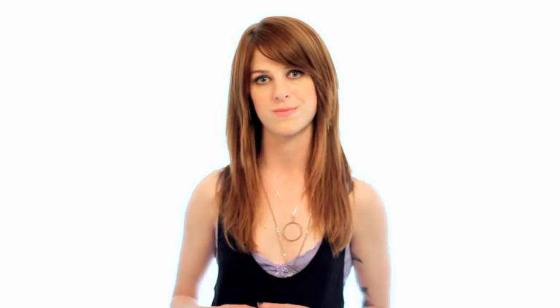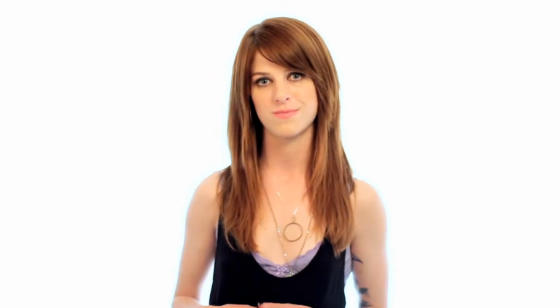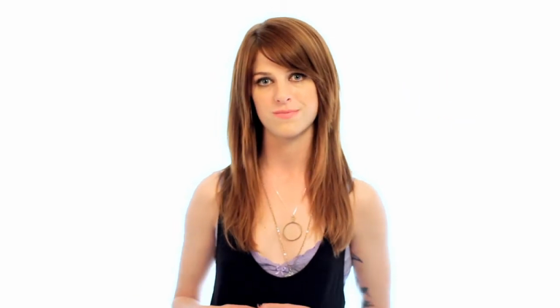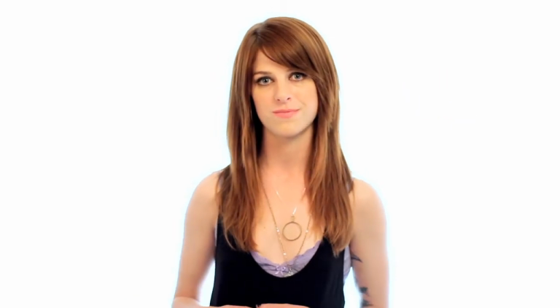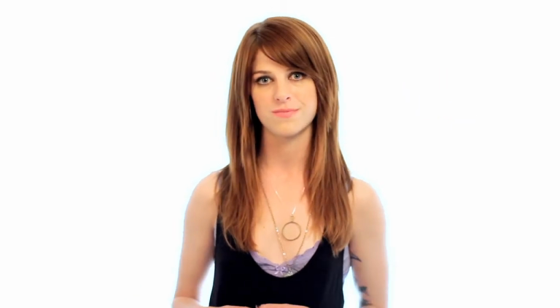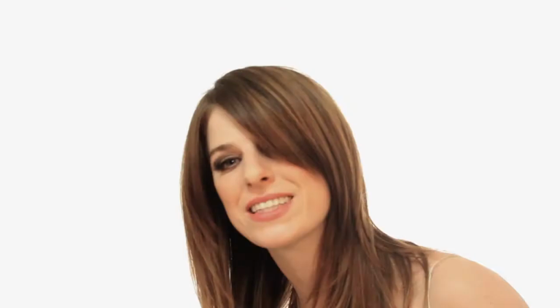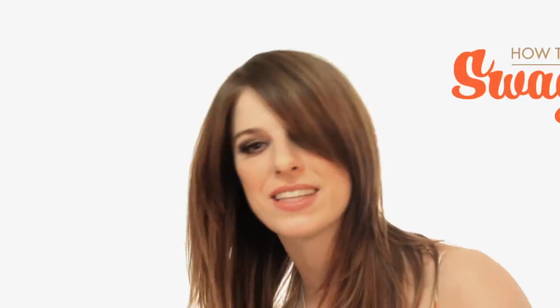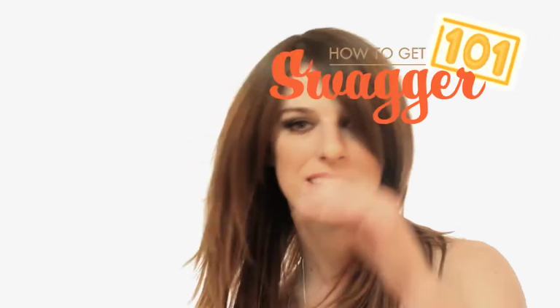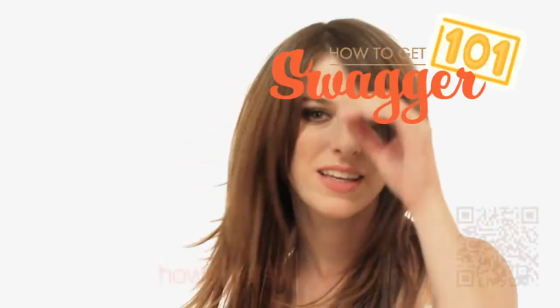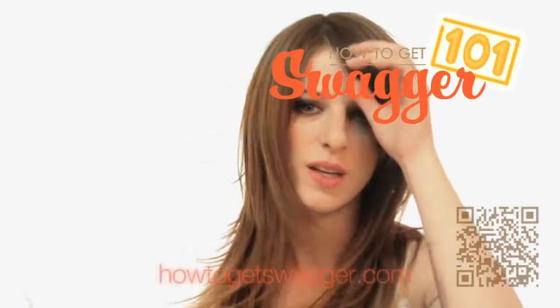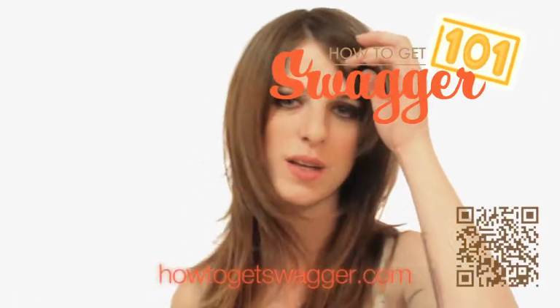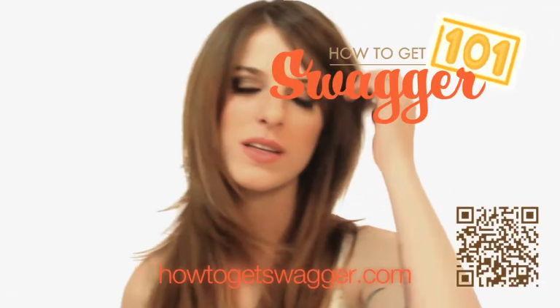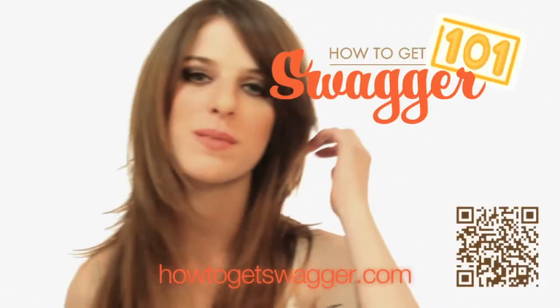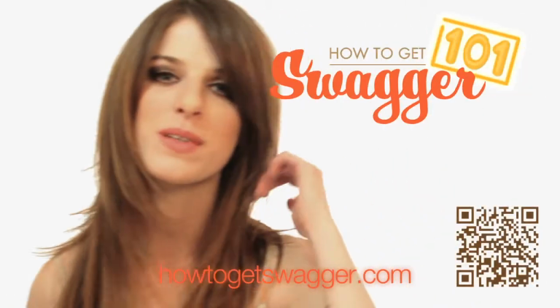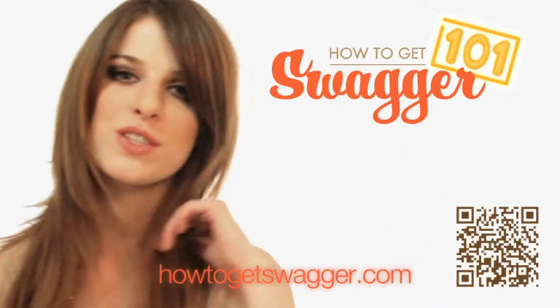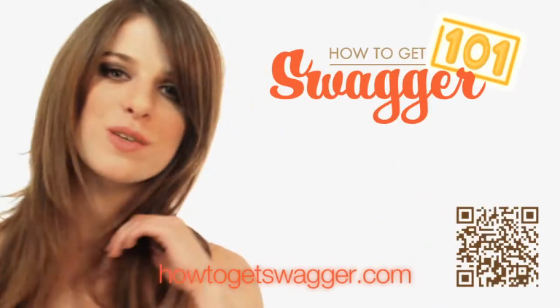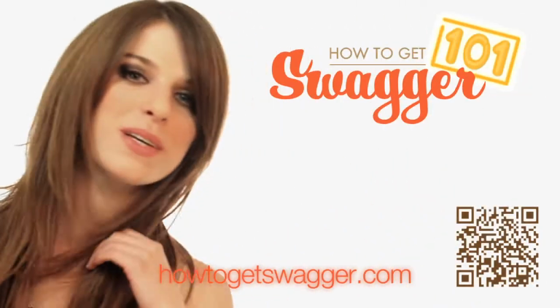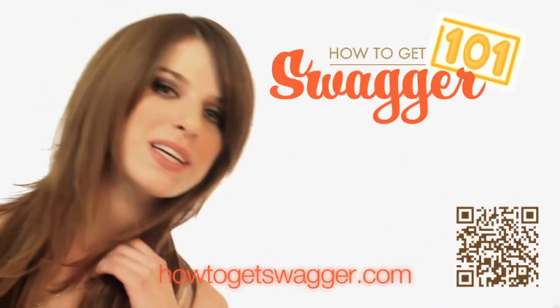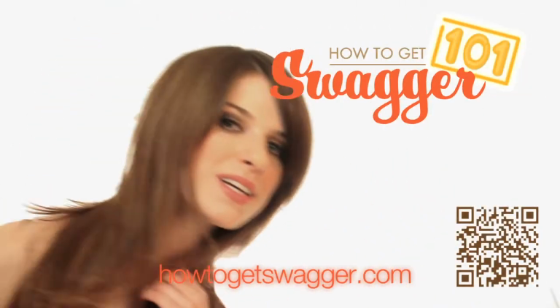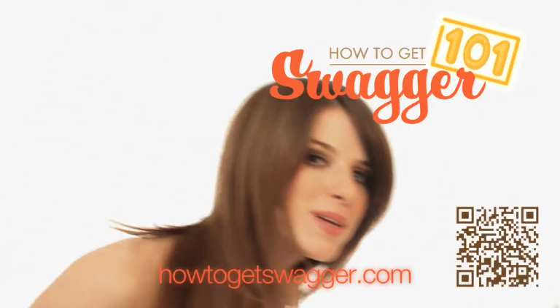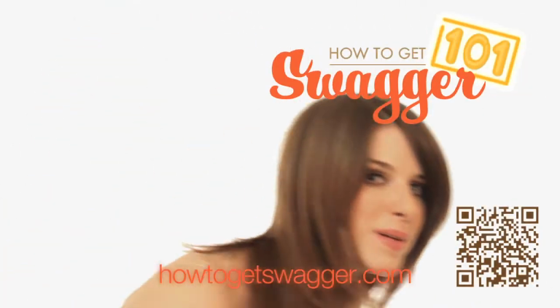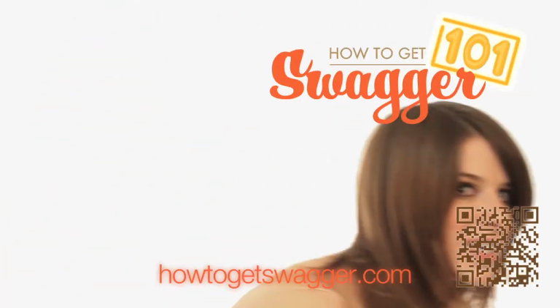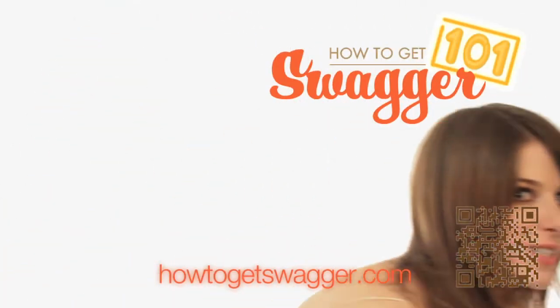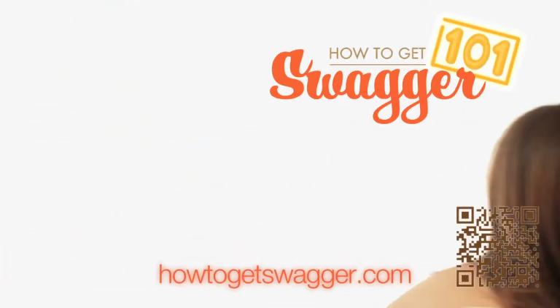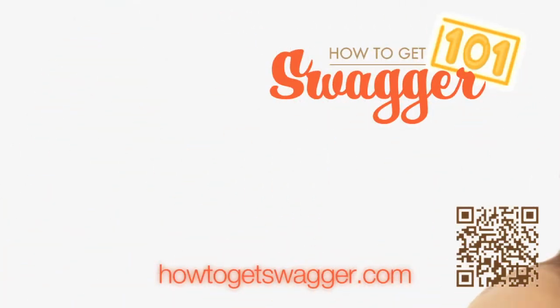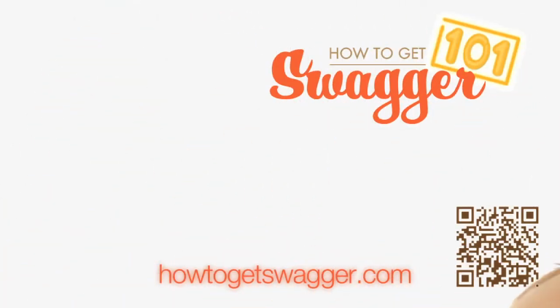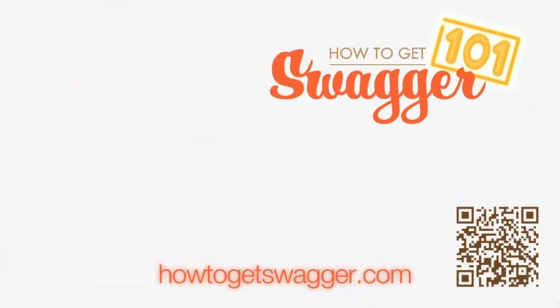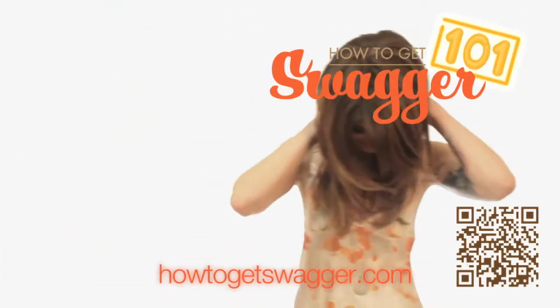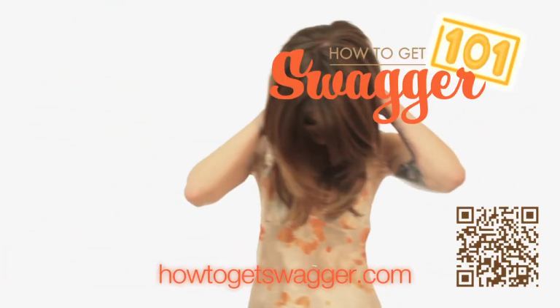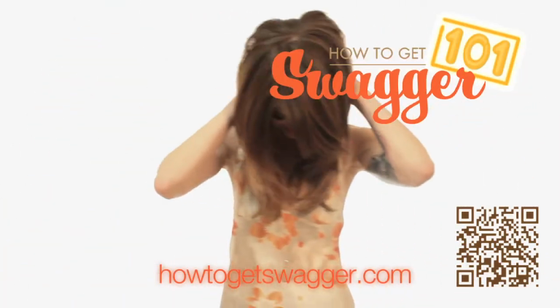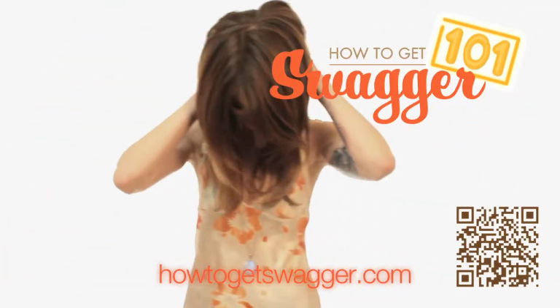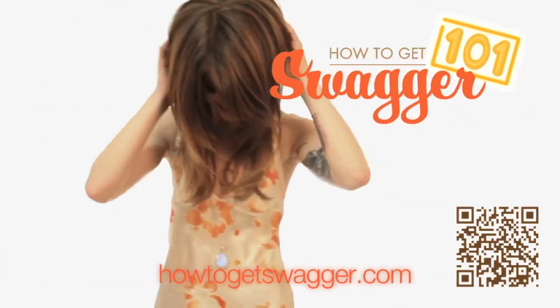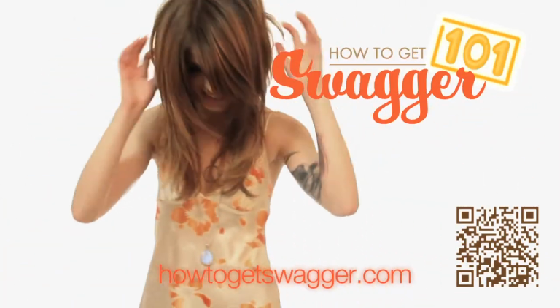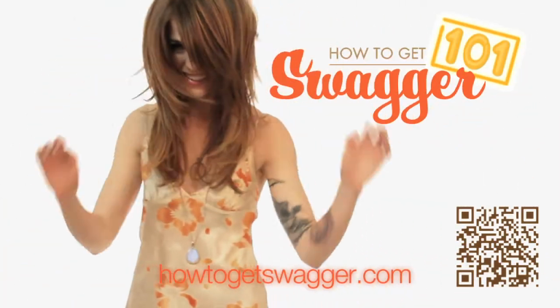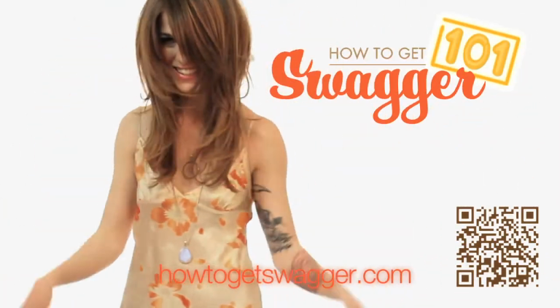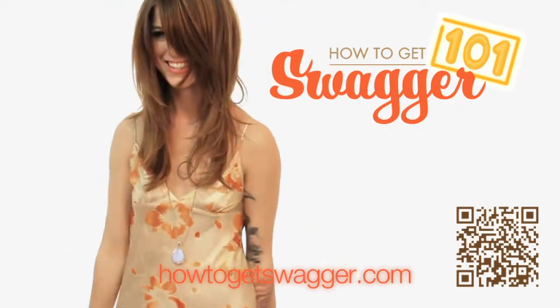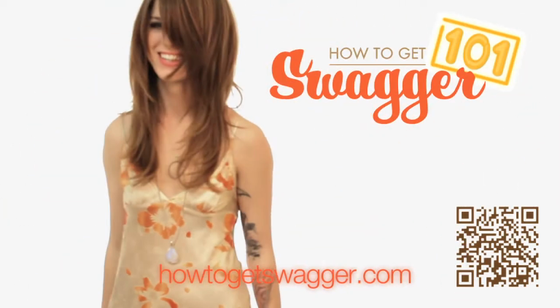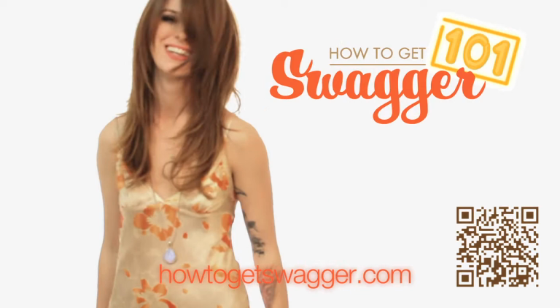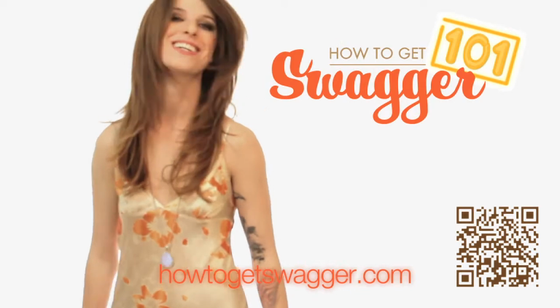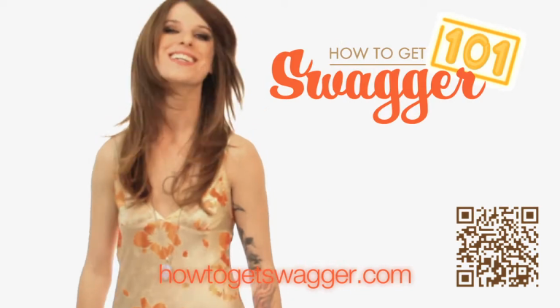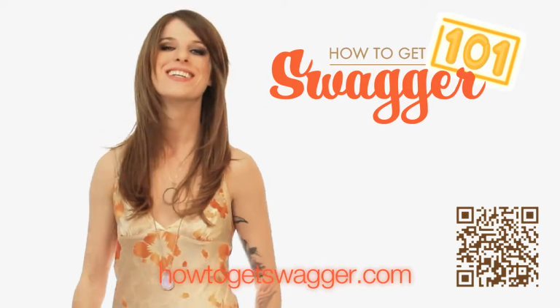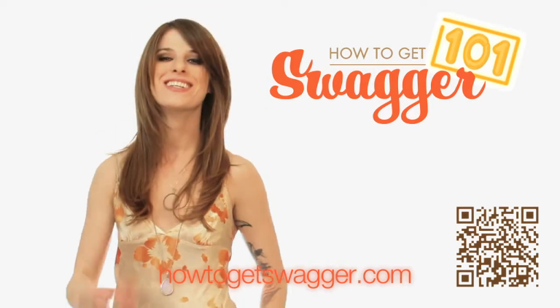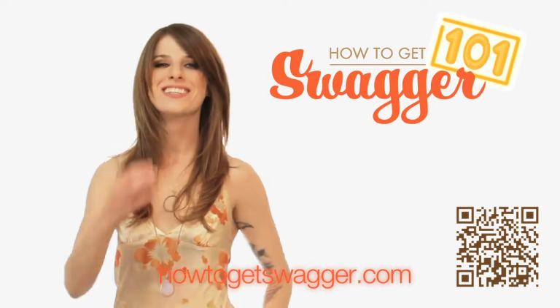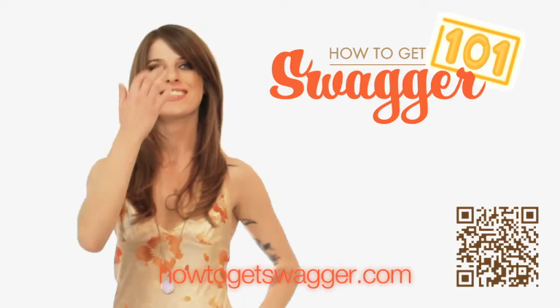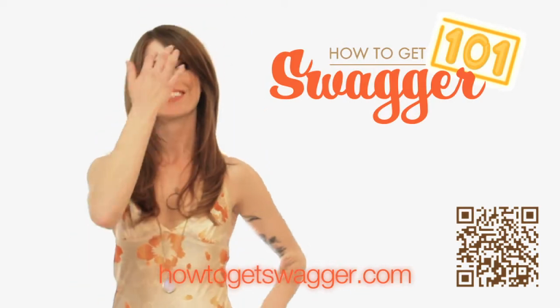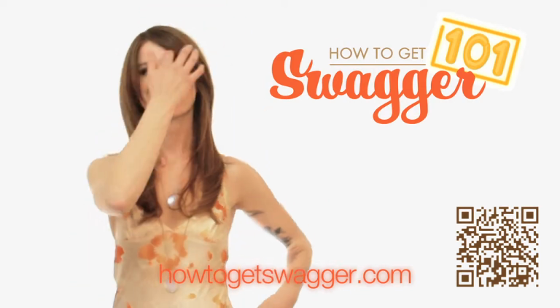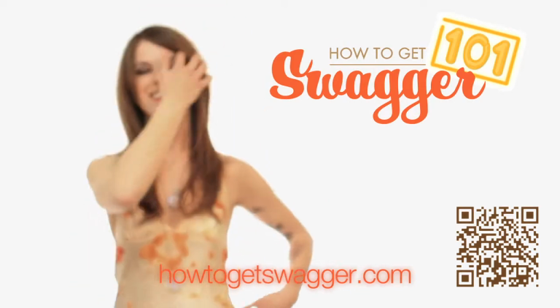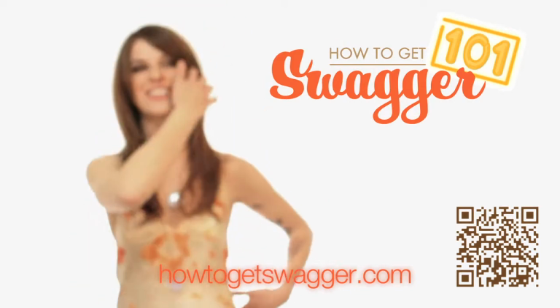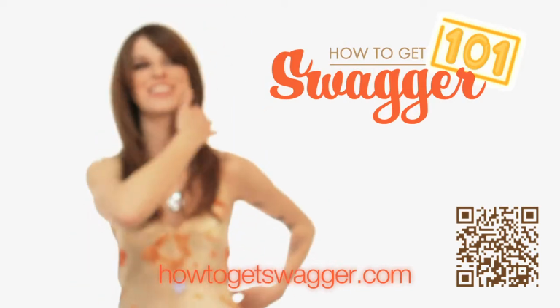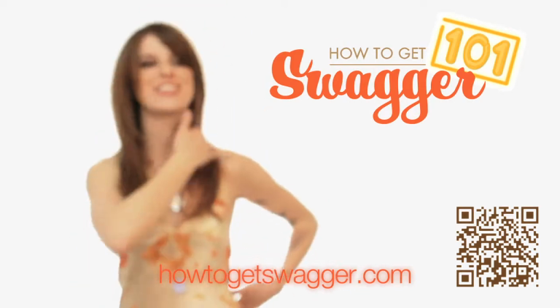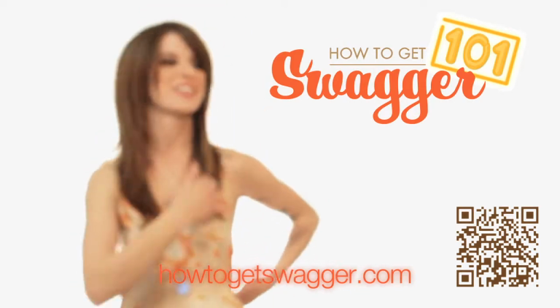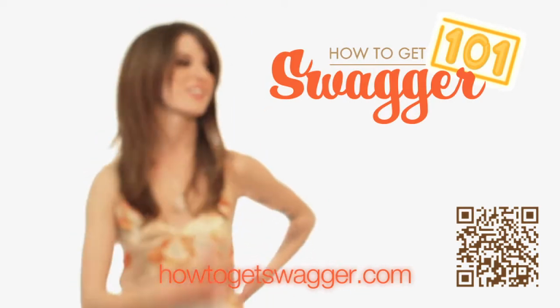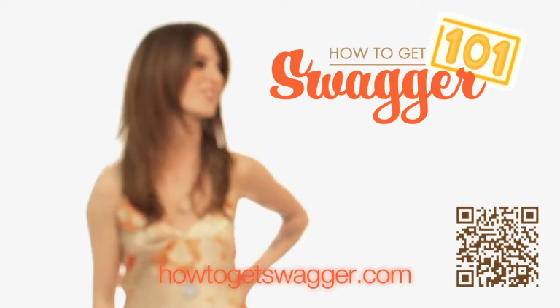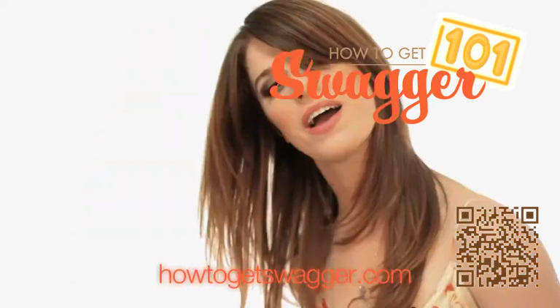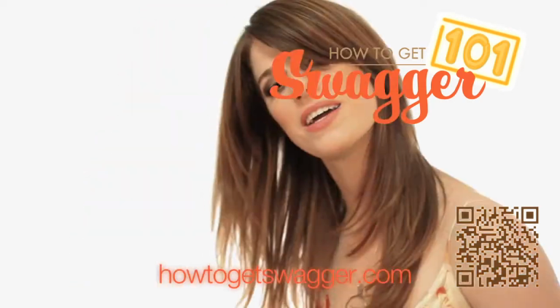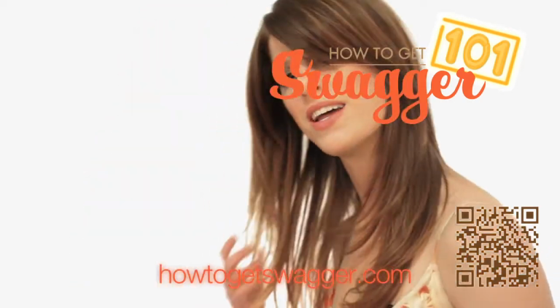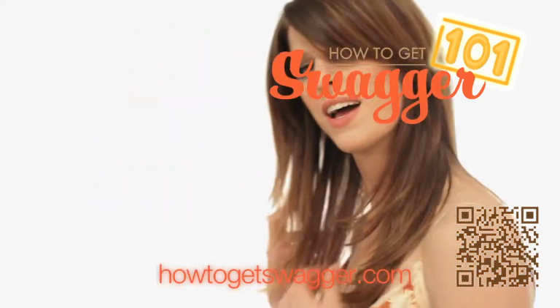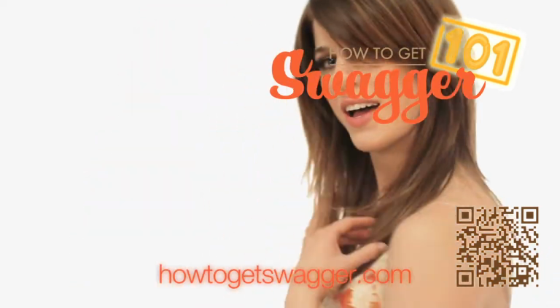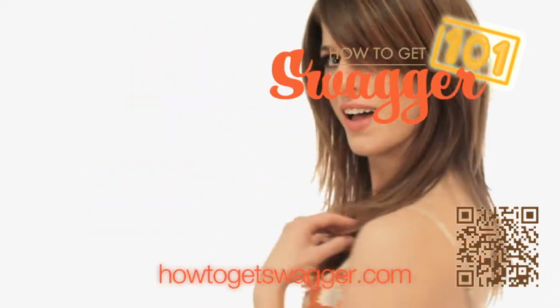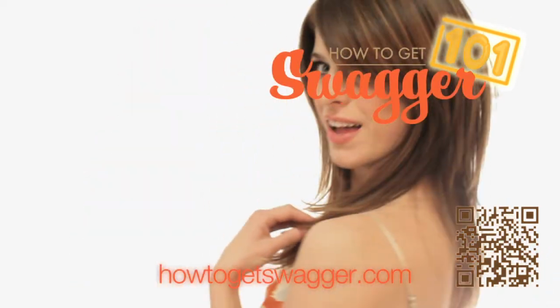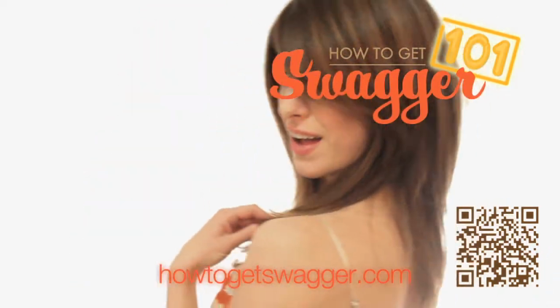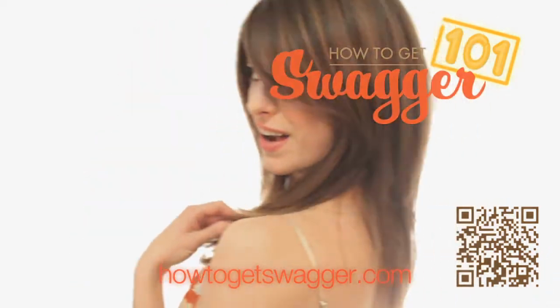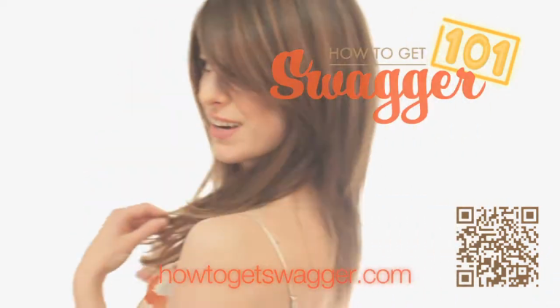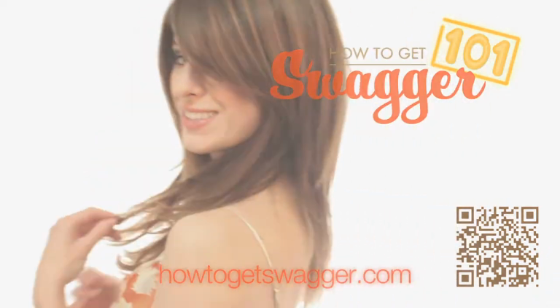So do yourself a favor, subscribe to this channel and head over to HowToGetSwagger.com right now.